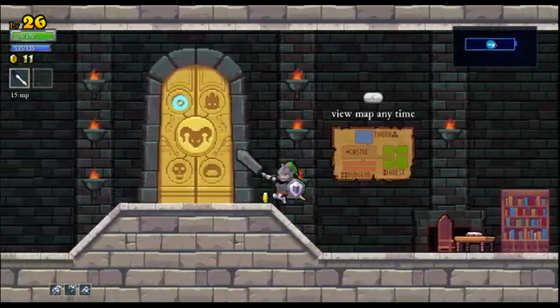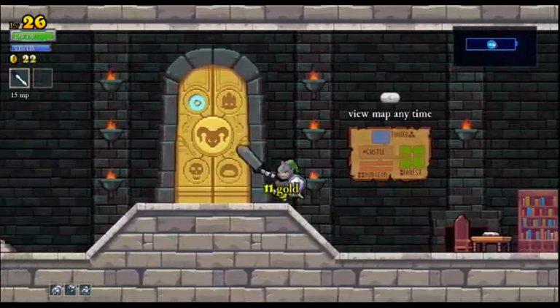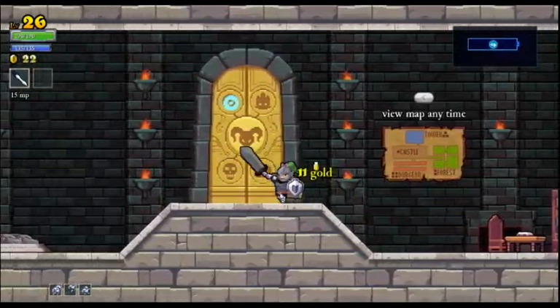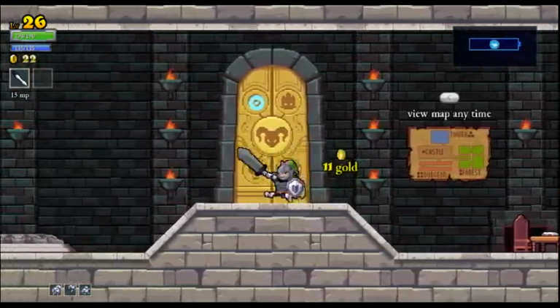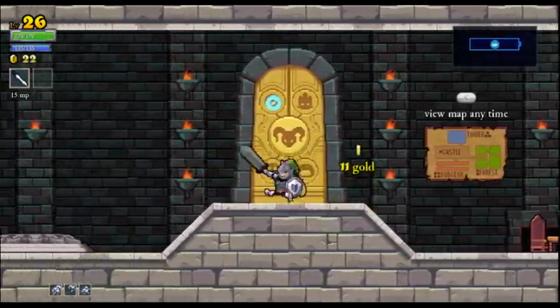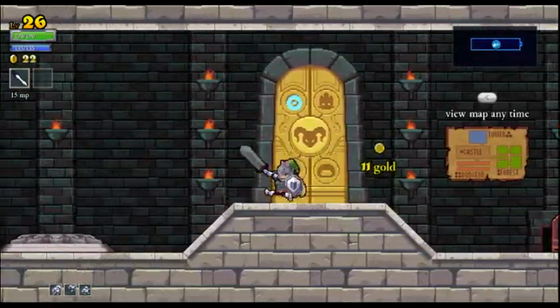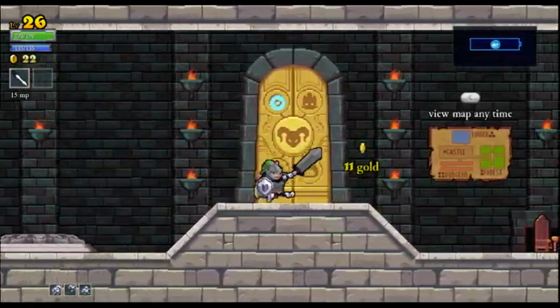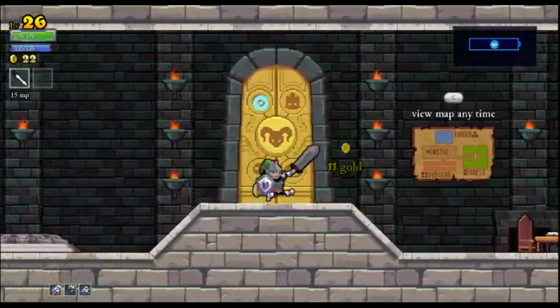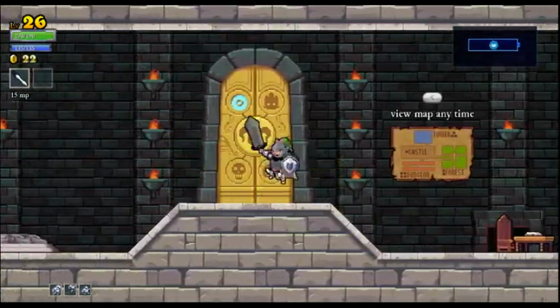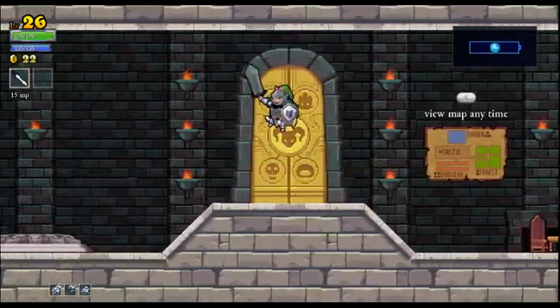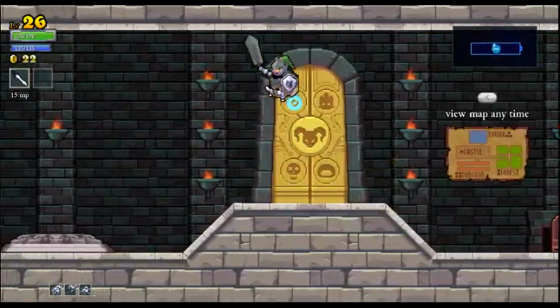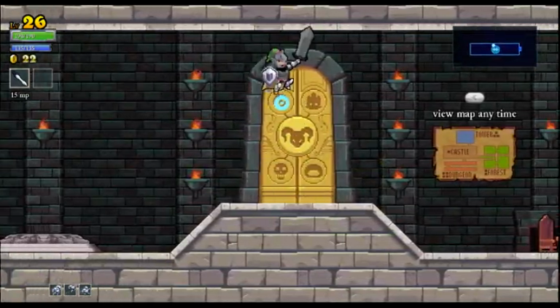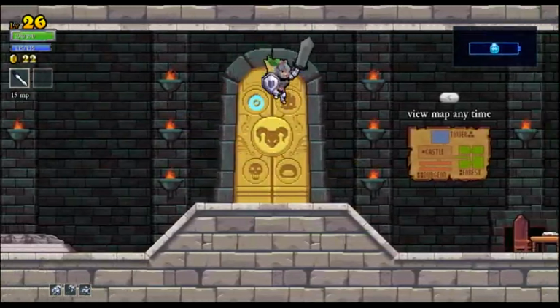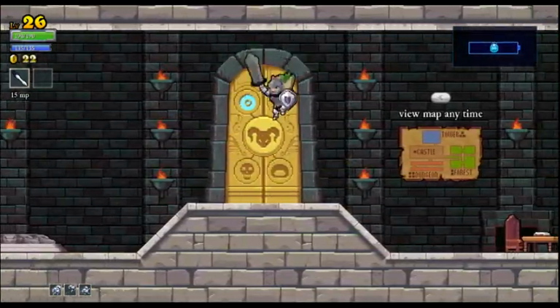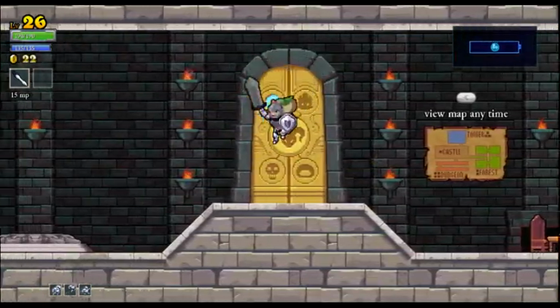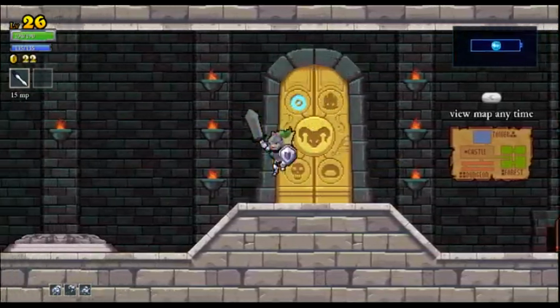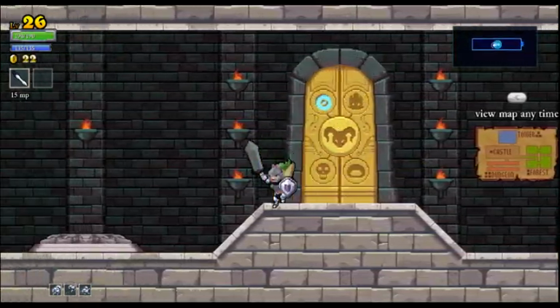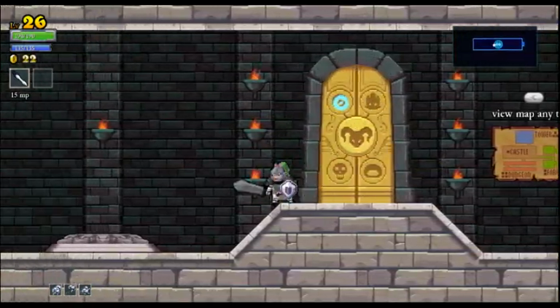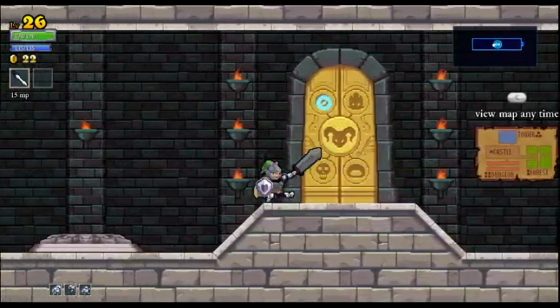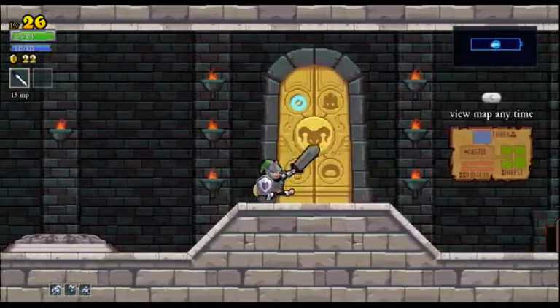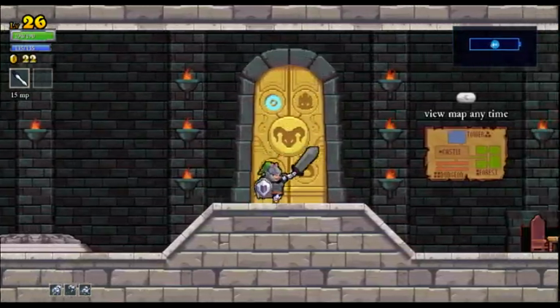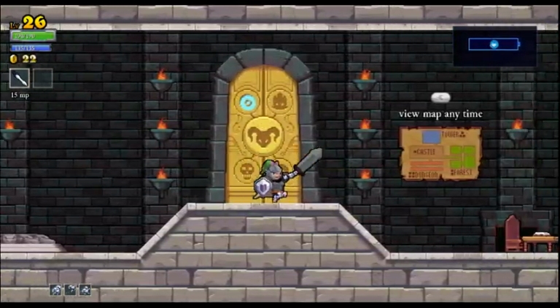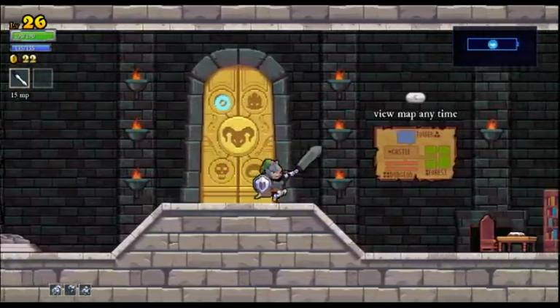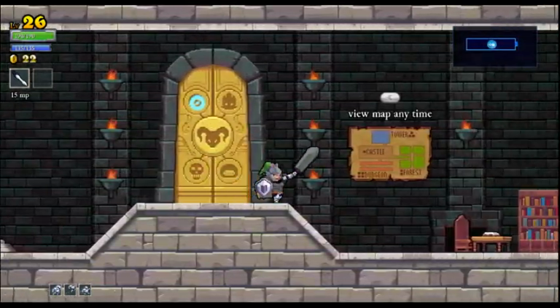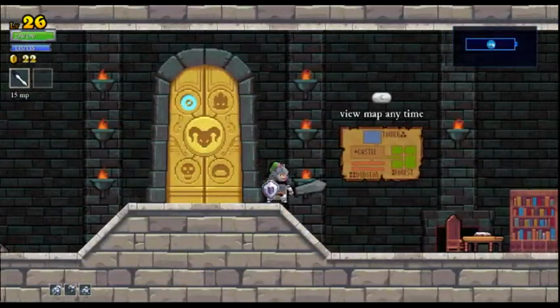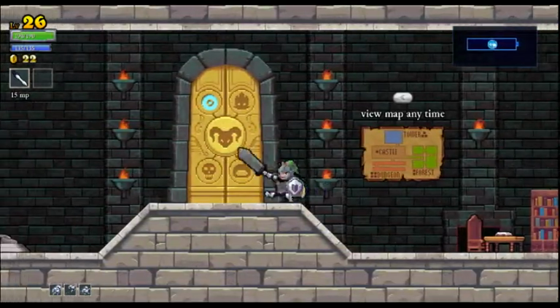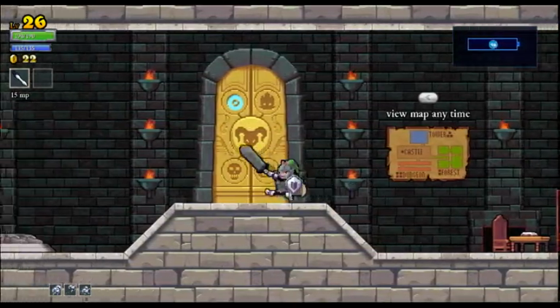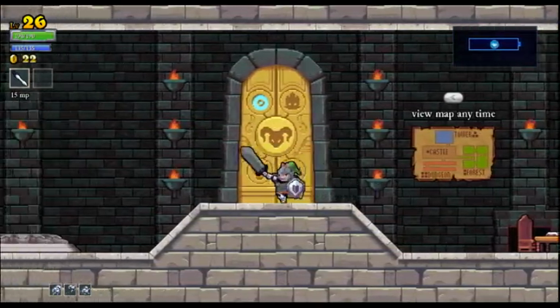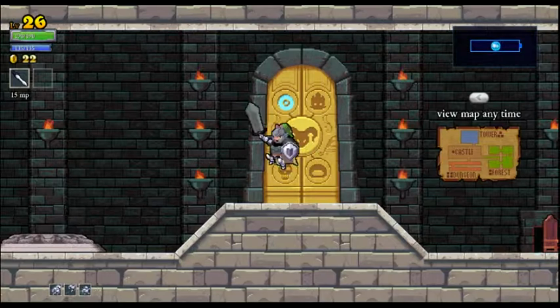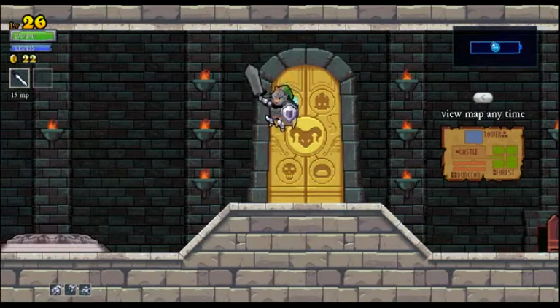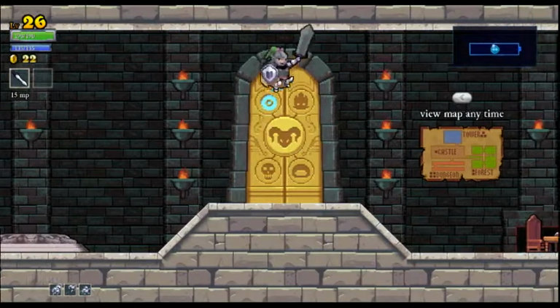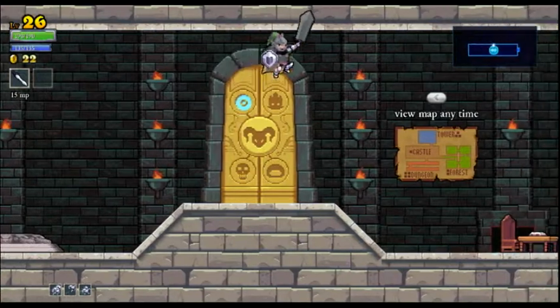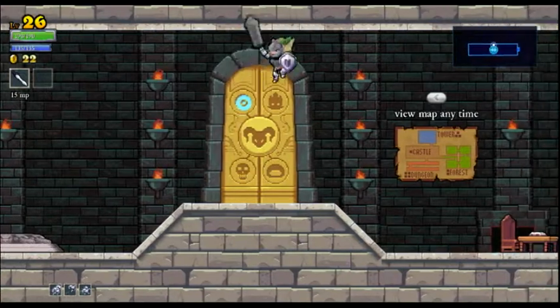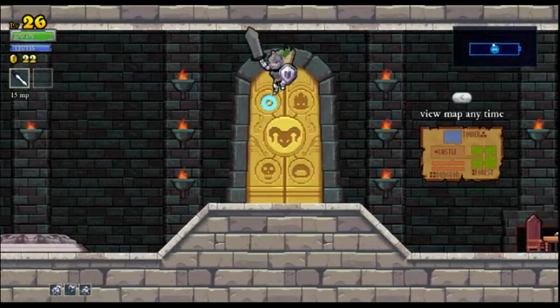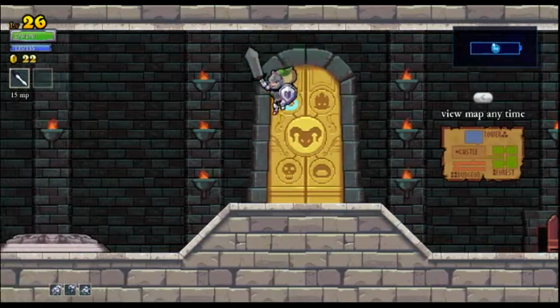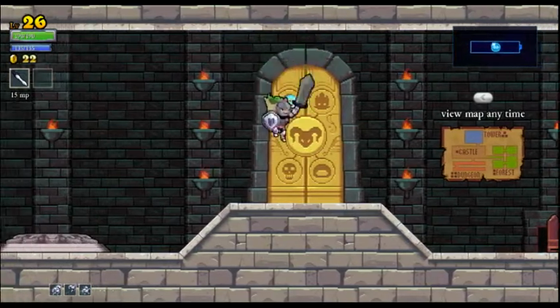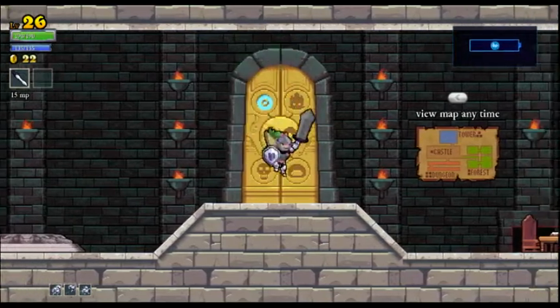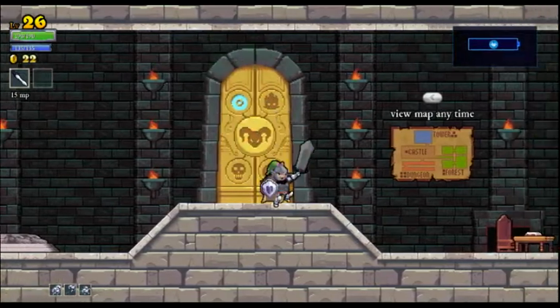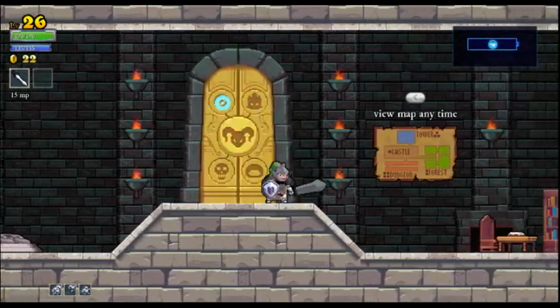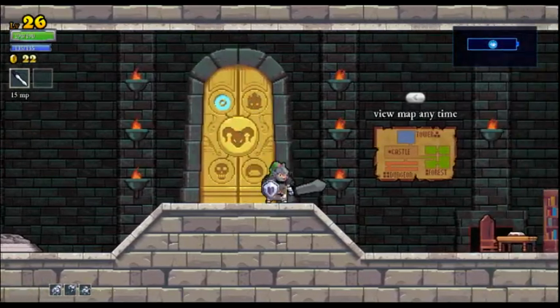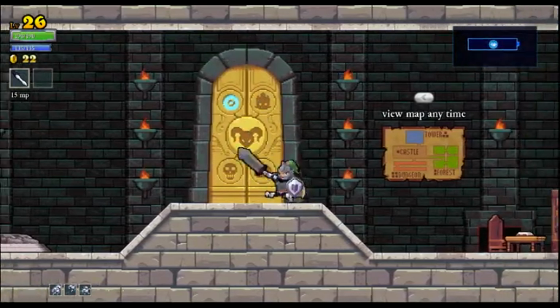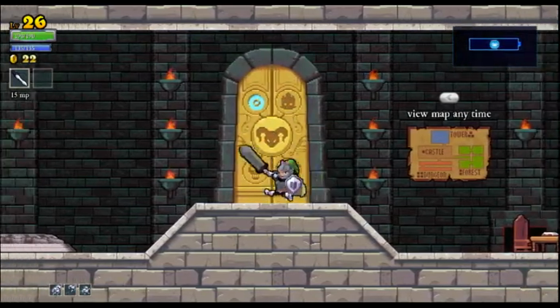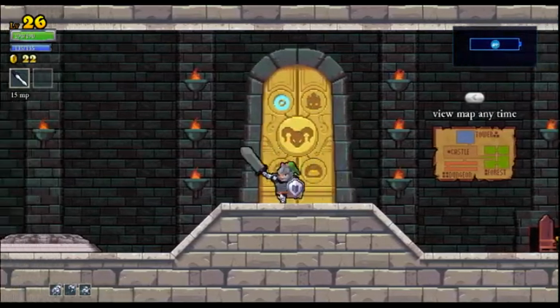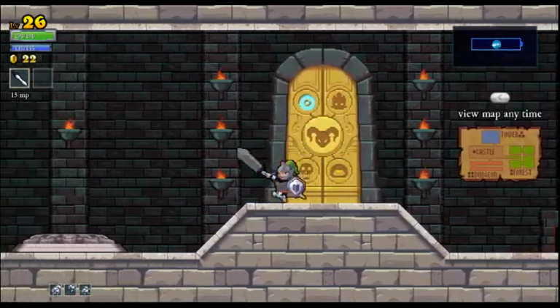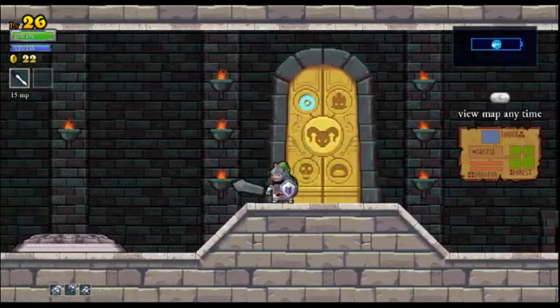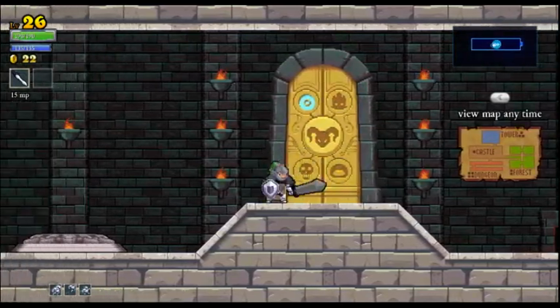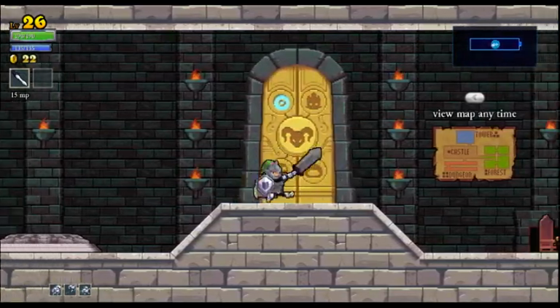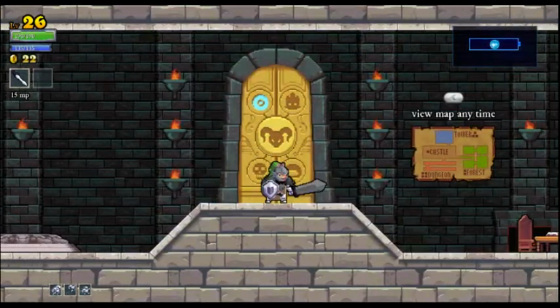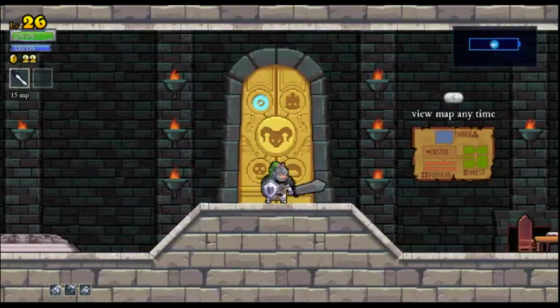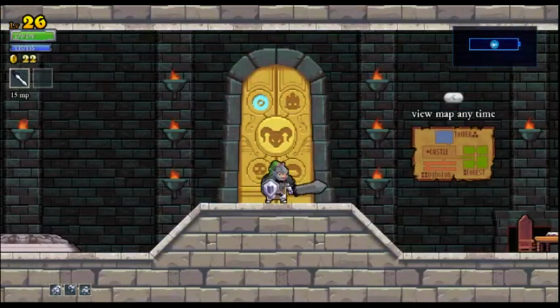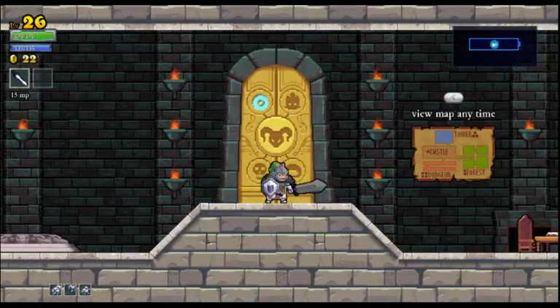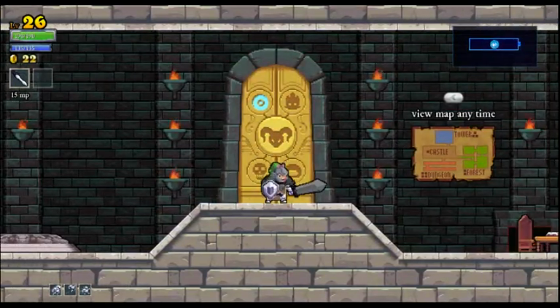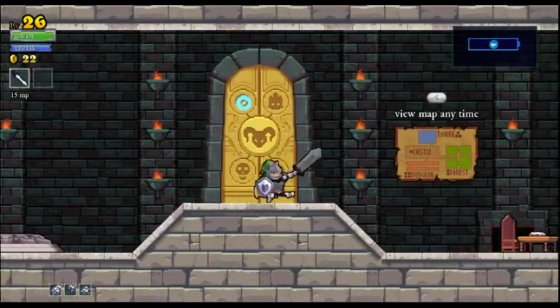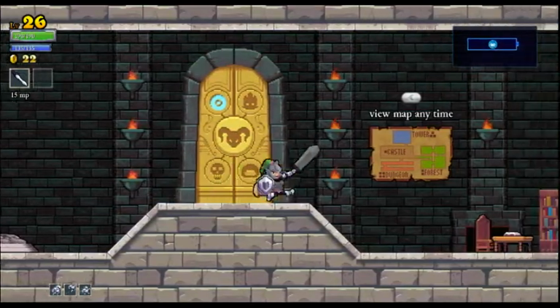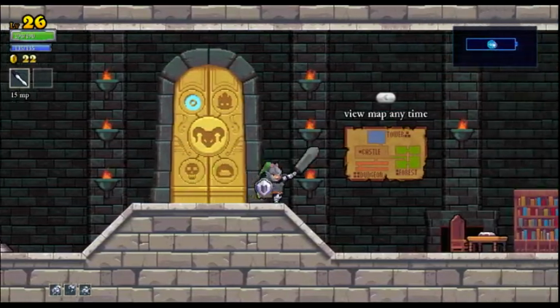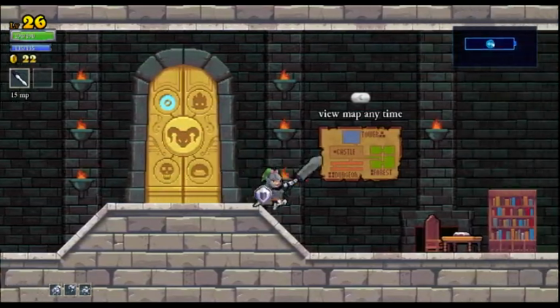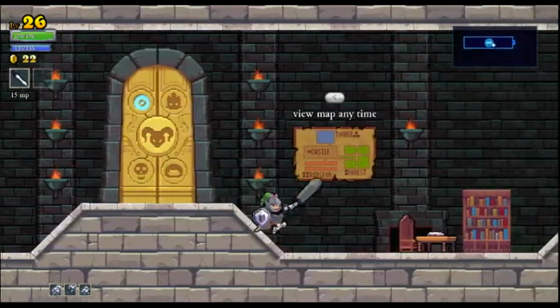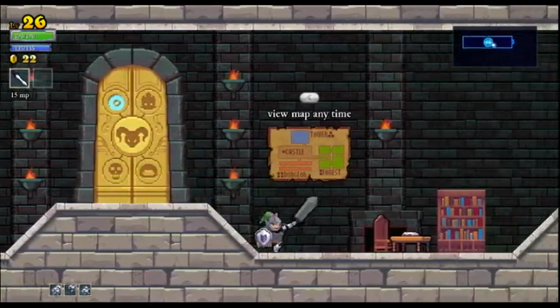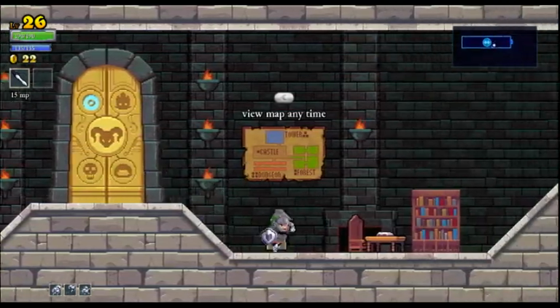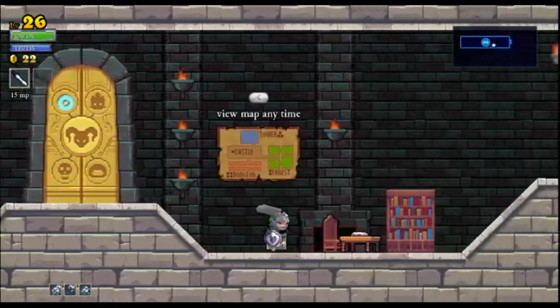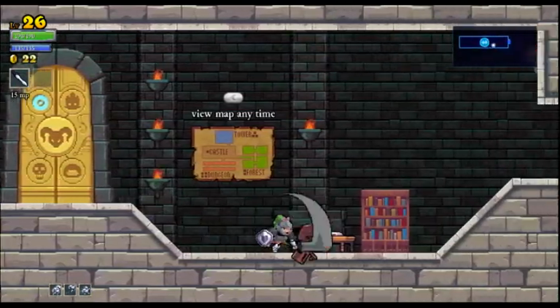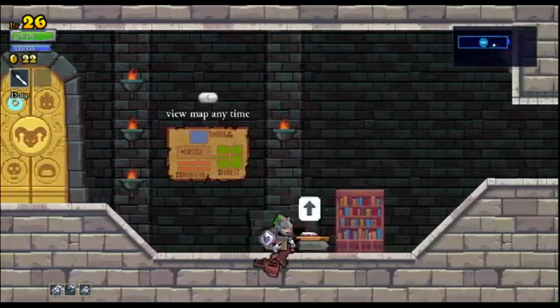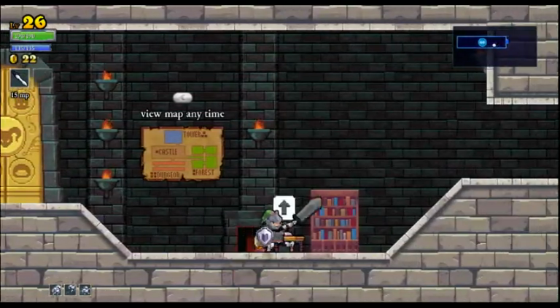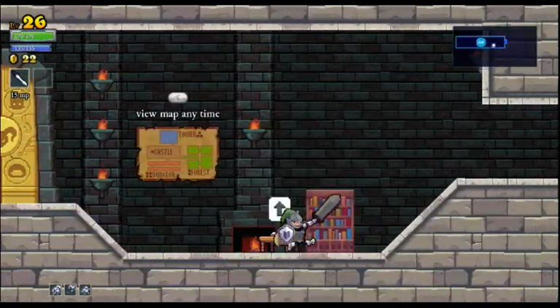Oh yeah, you see that one light on the door? There's four lights on the door, and when they all light up, the door opens, and that's how you get to the final boss.